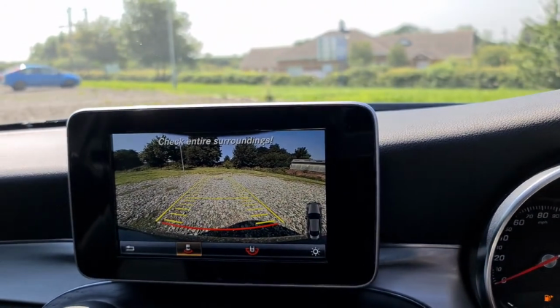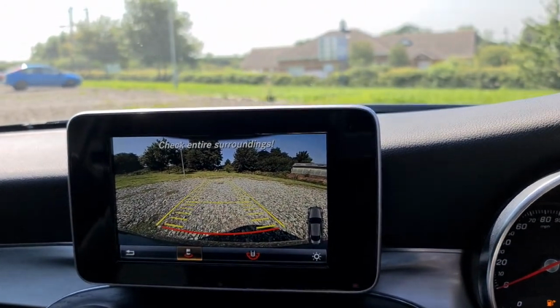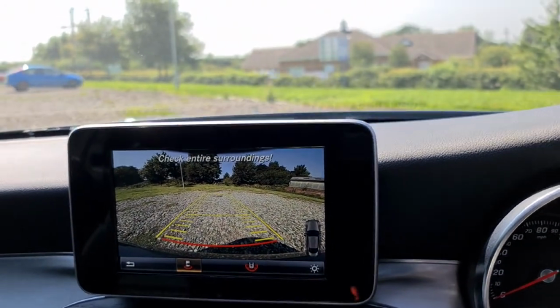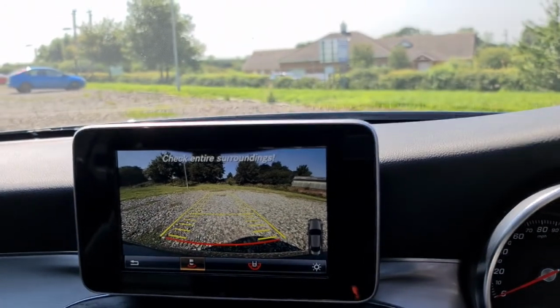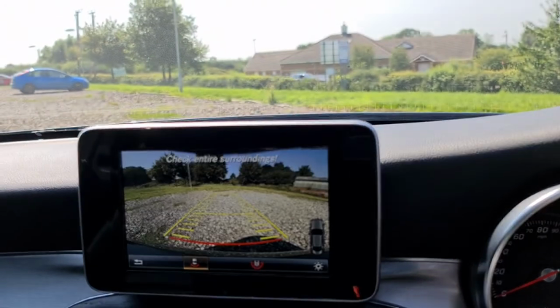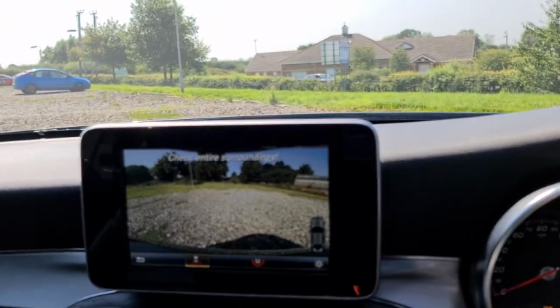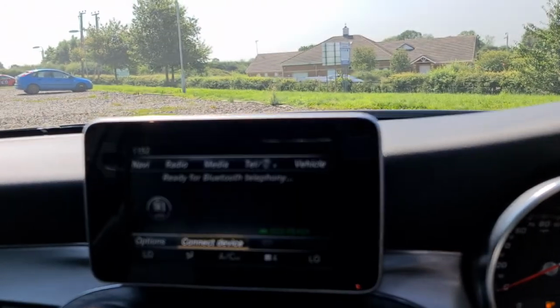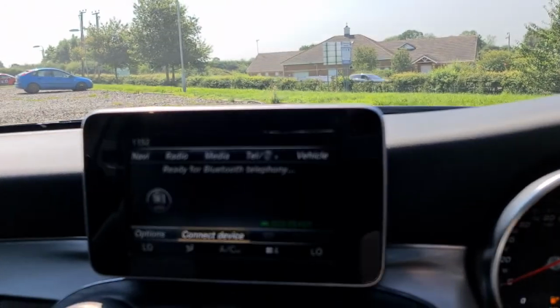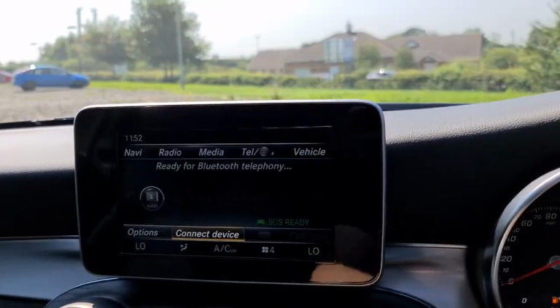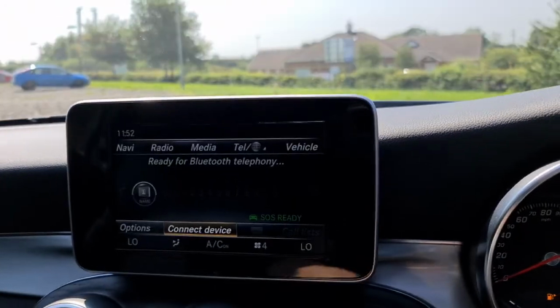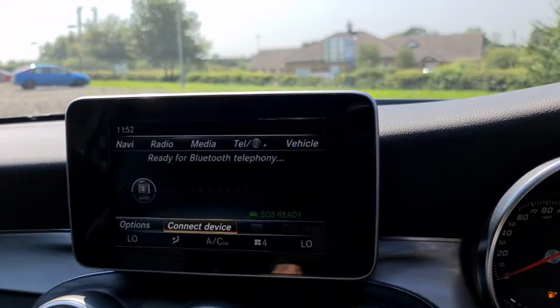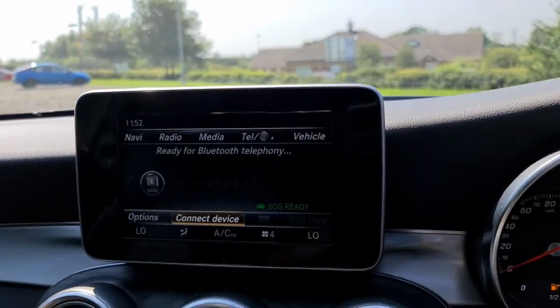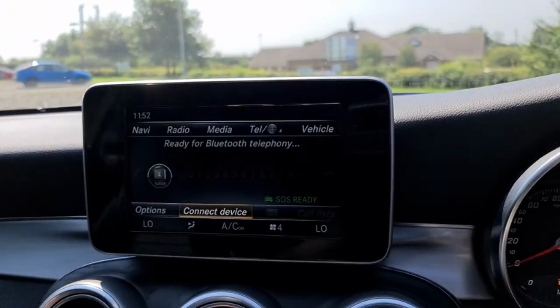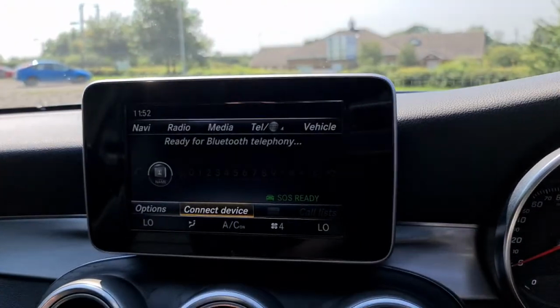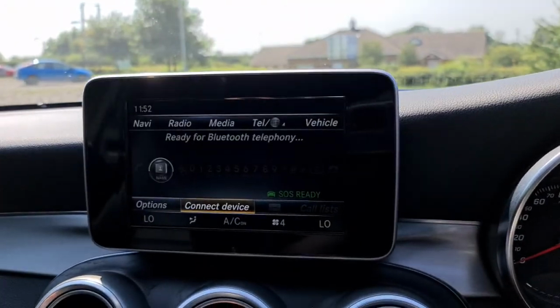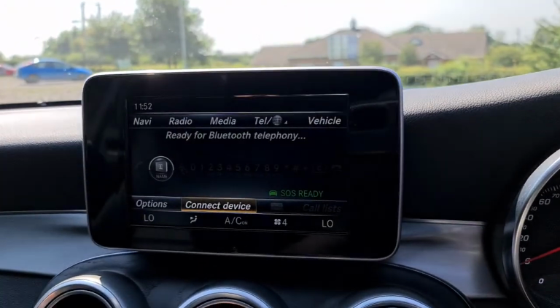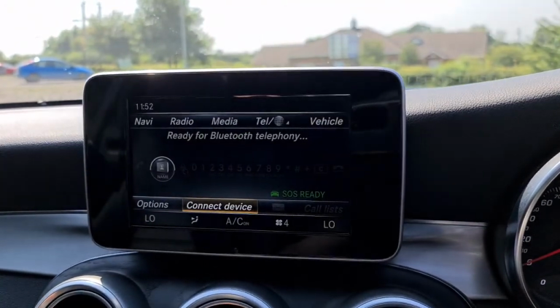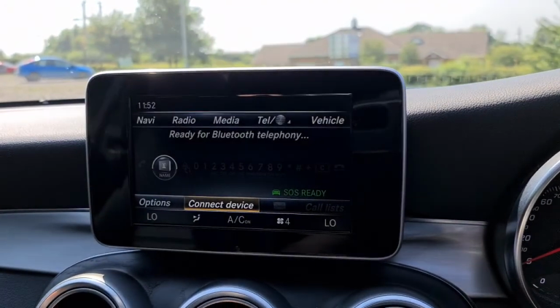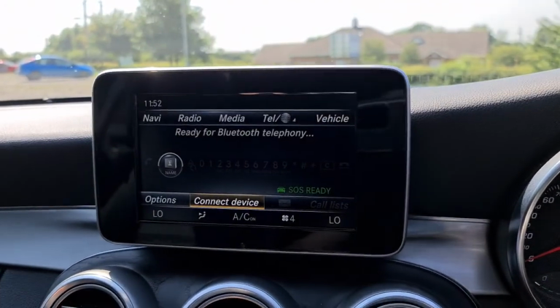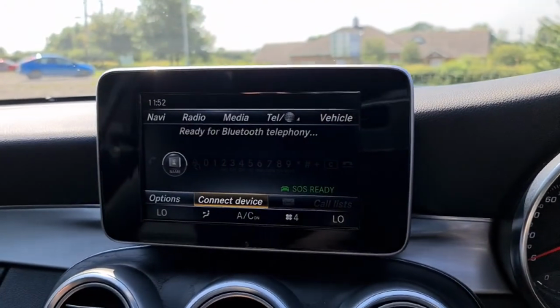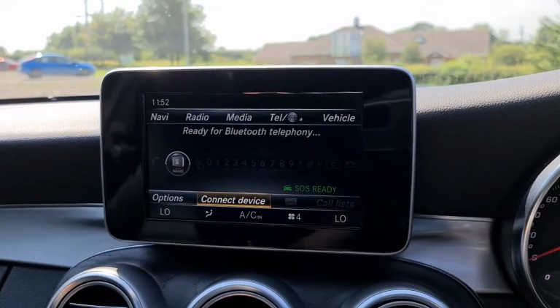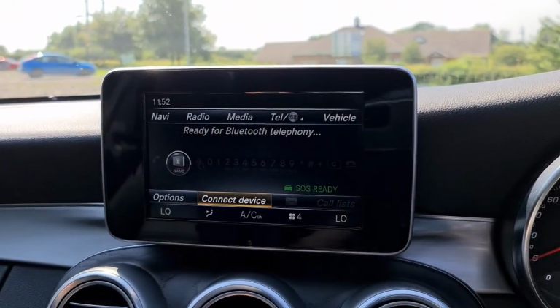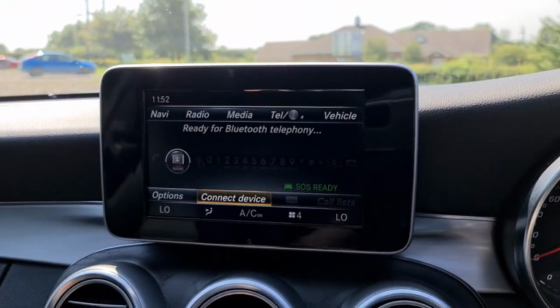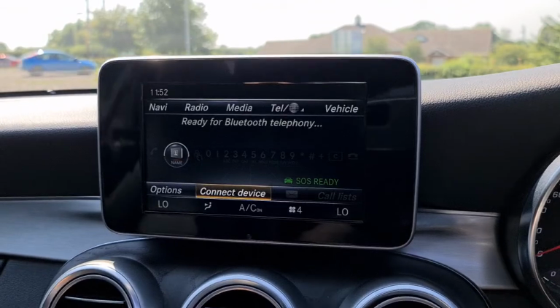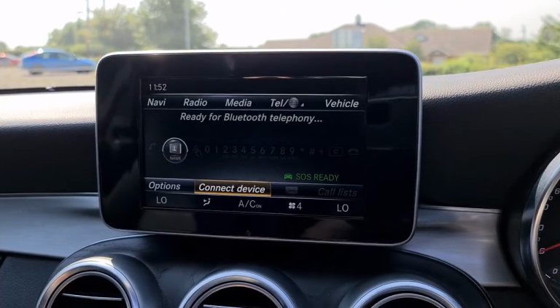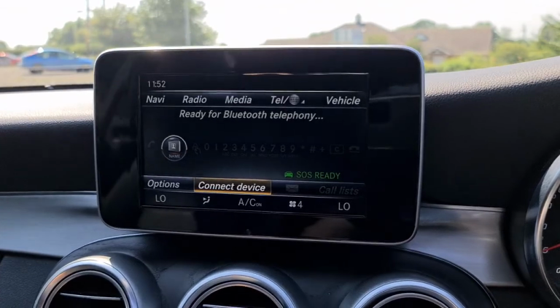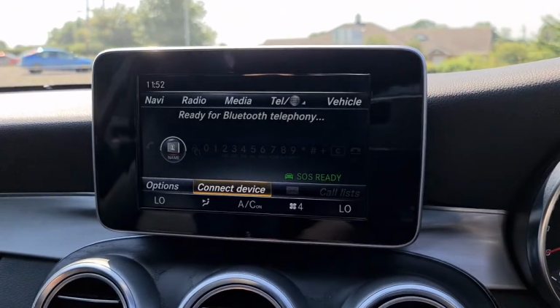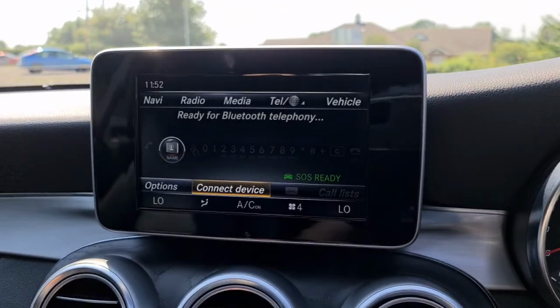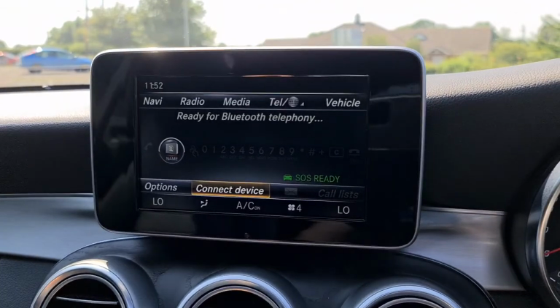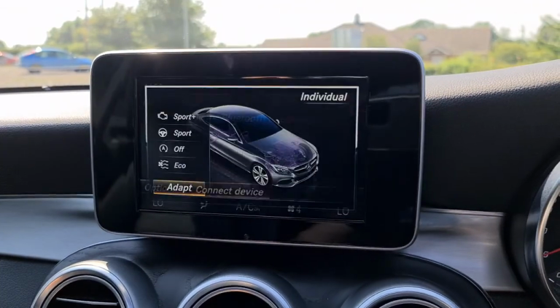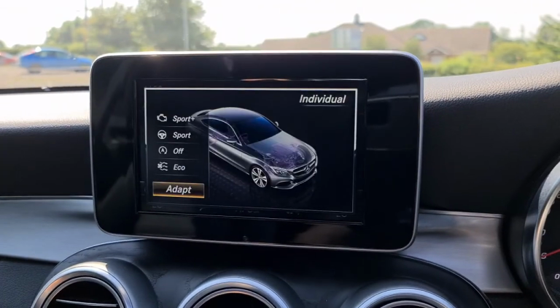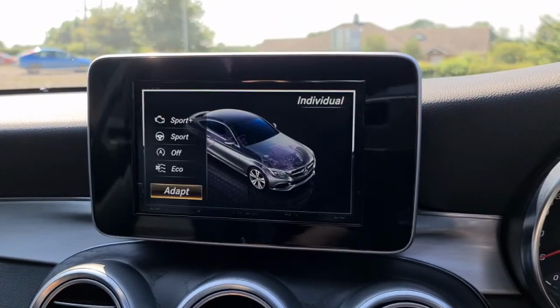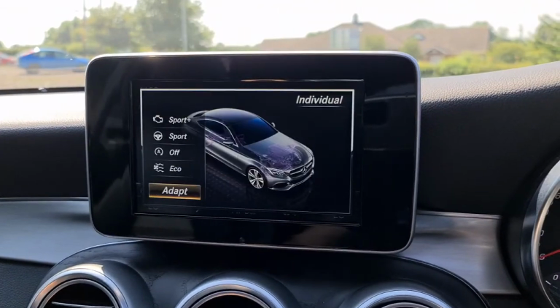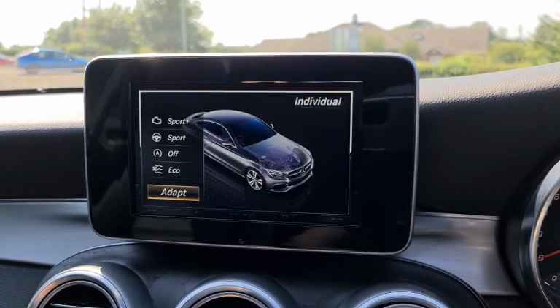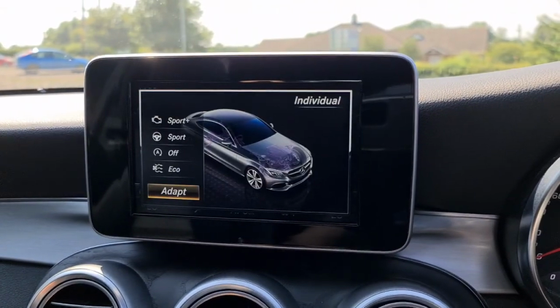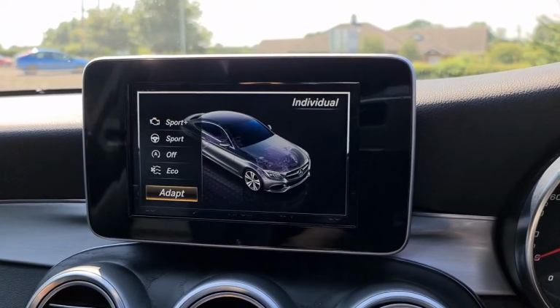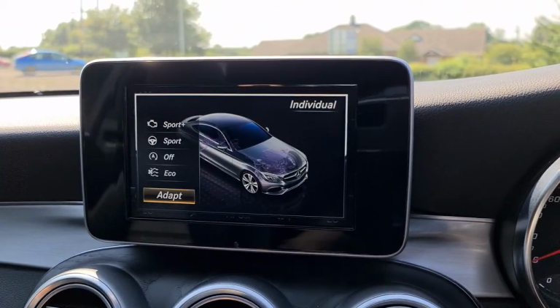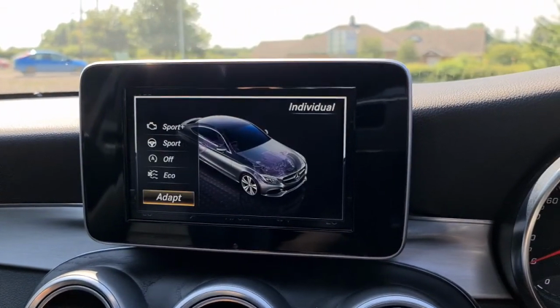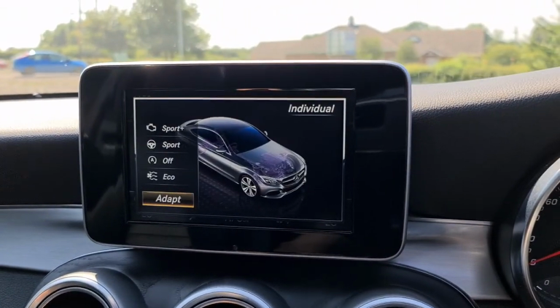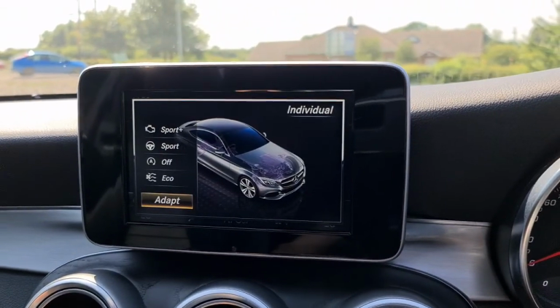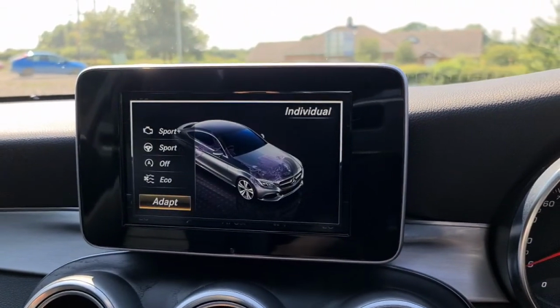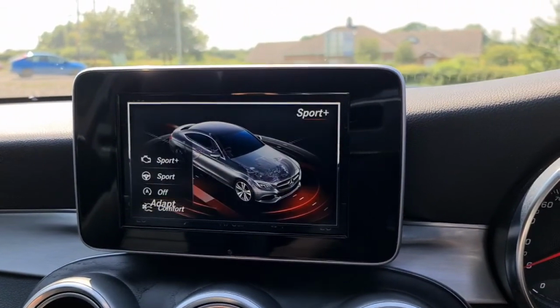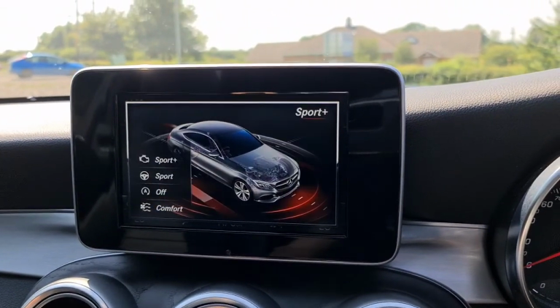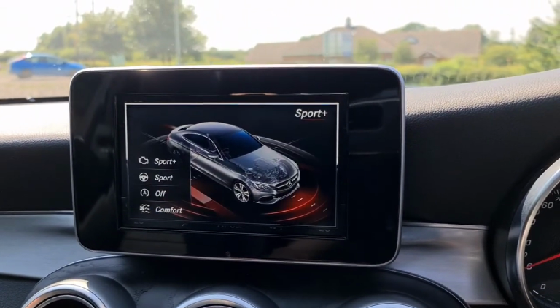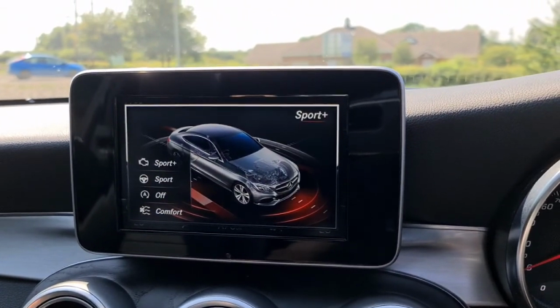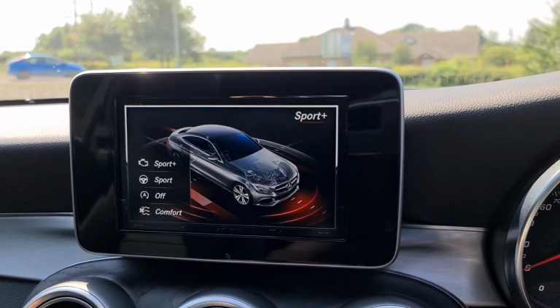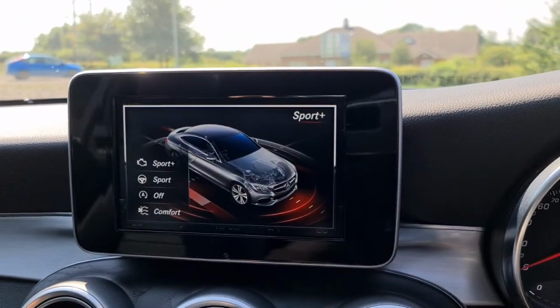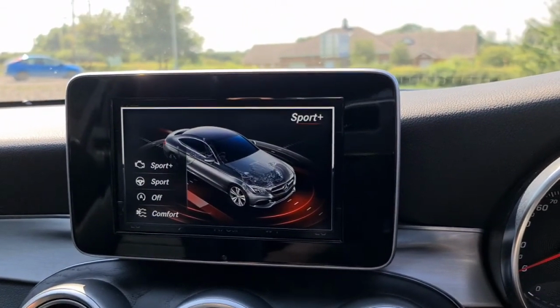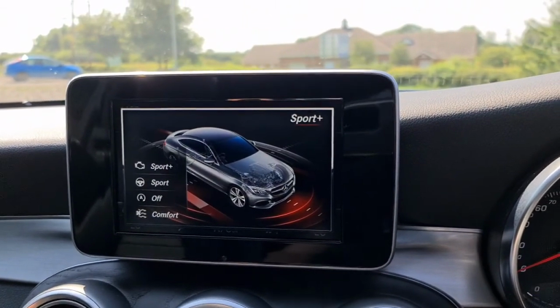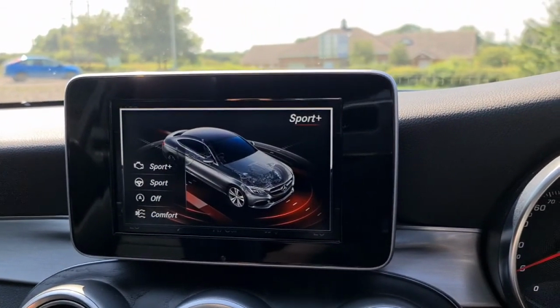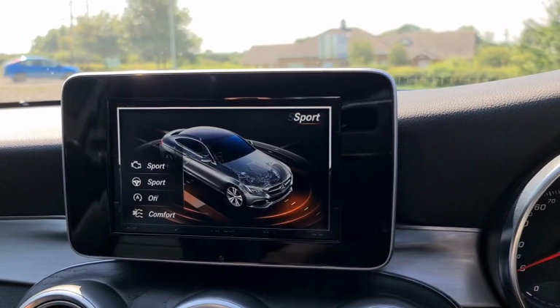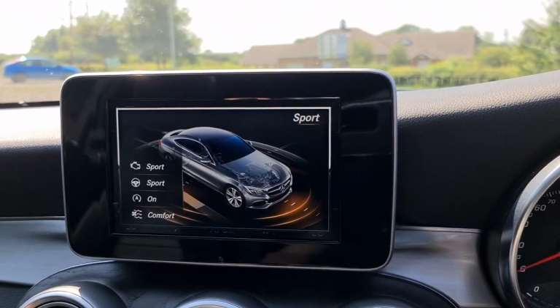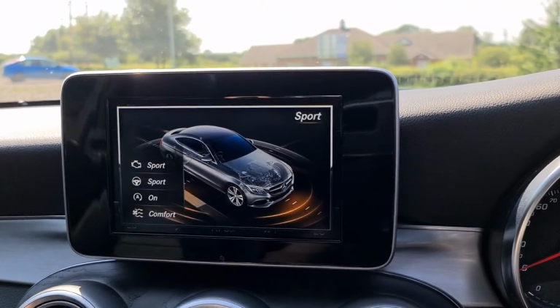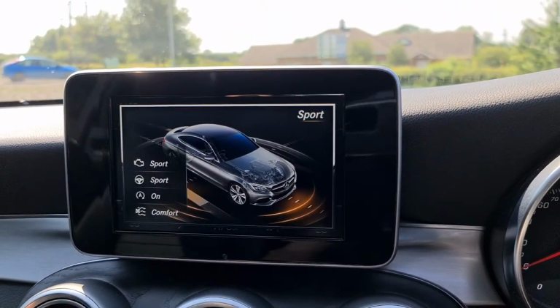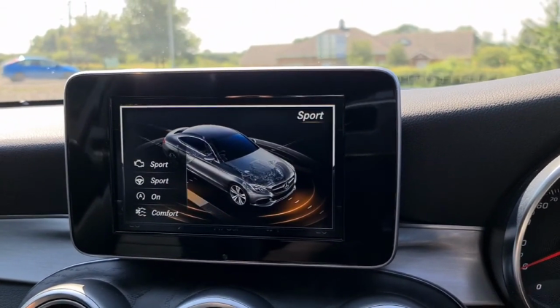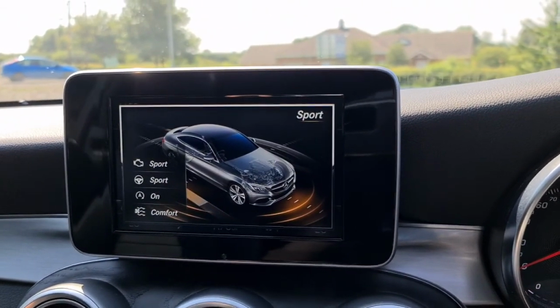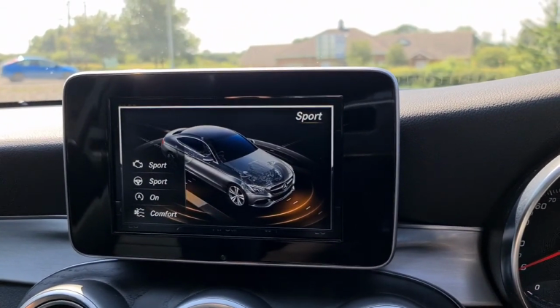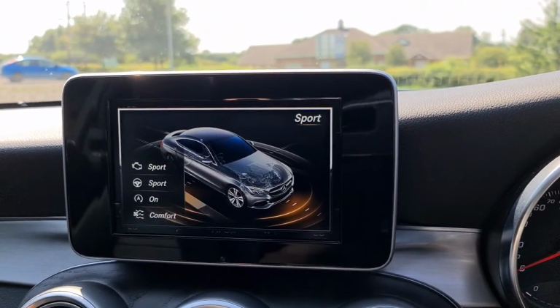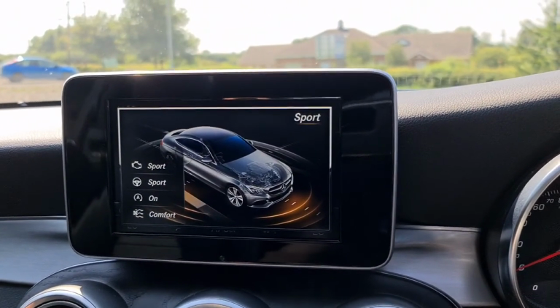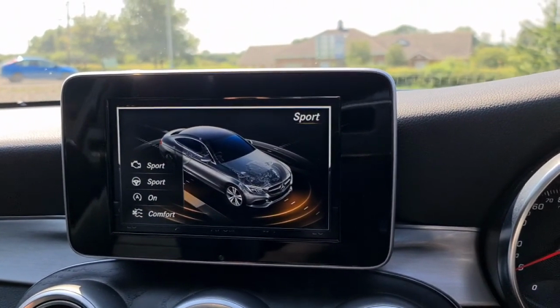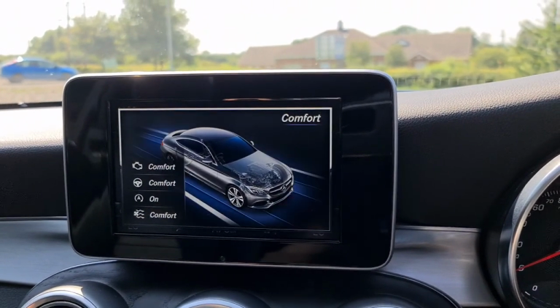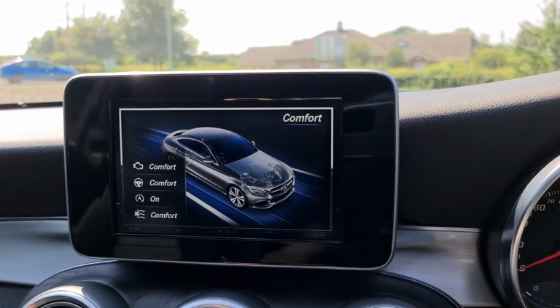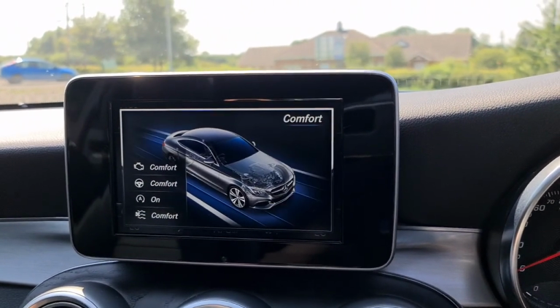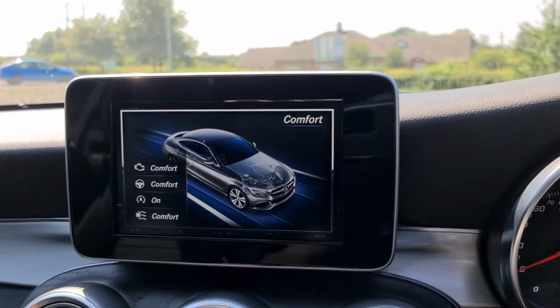Of course you've also got different drive modes: individual, sport plus, sport, comfort, and eco.